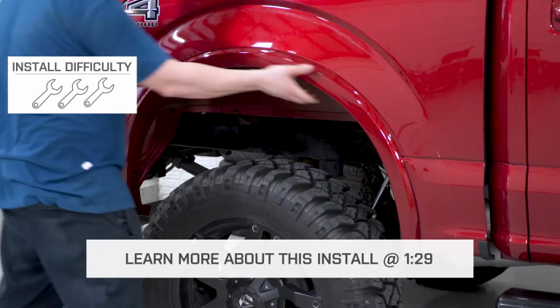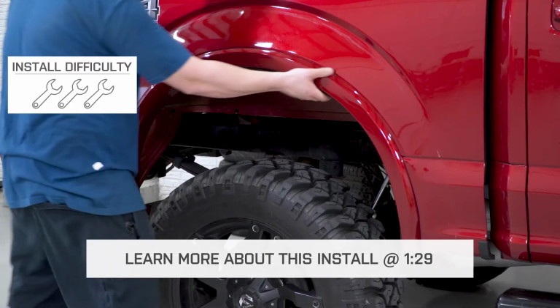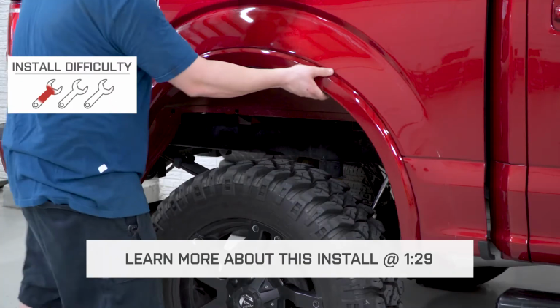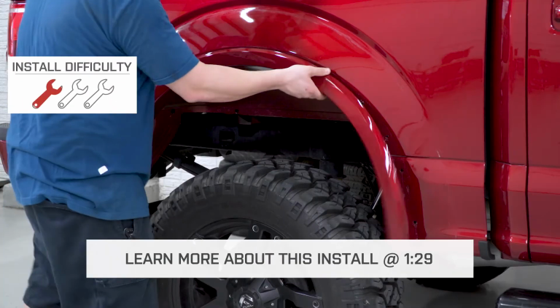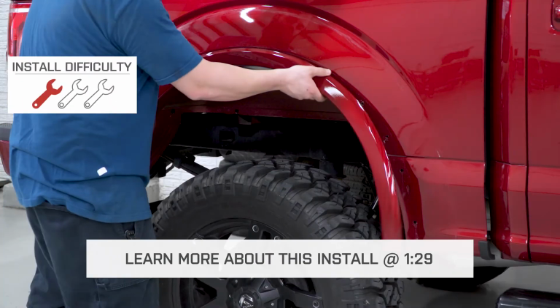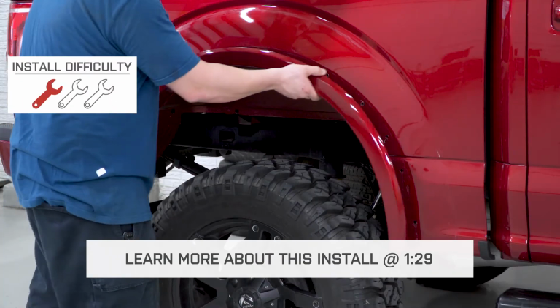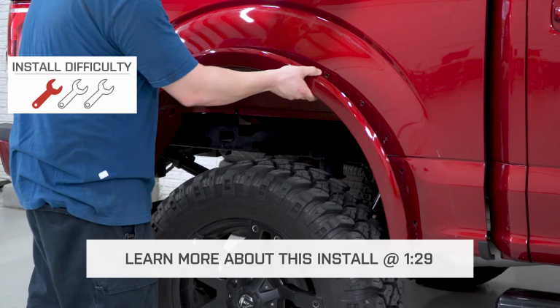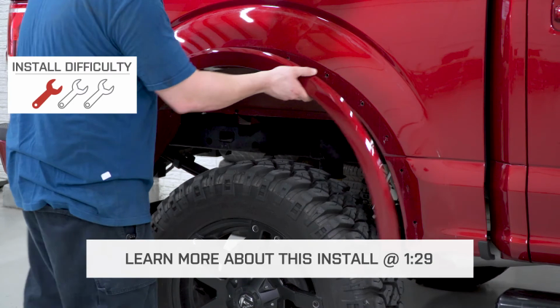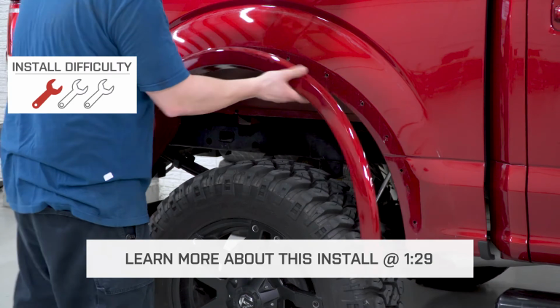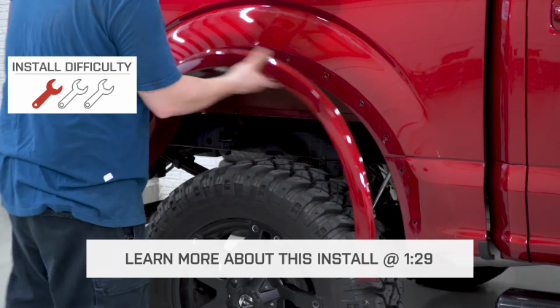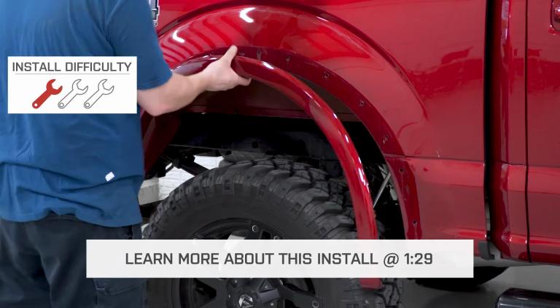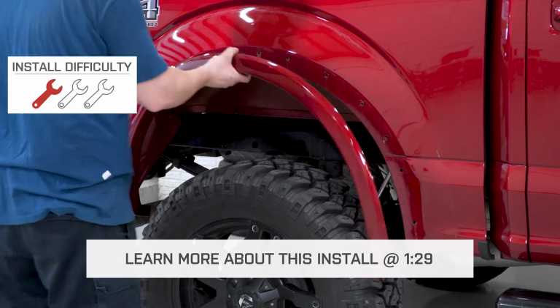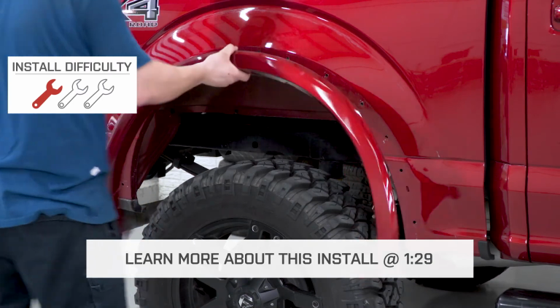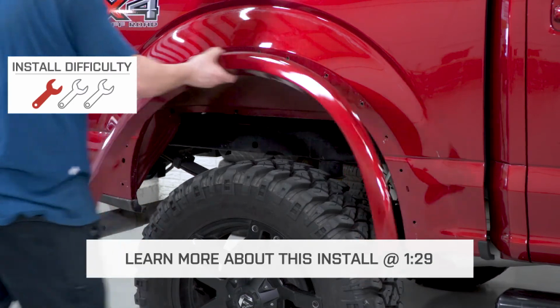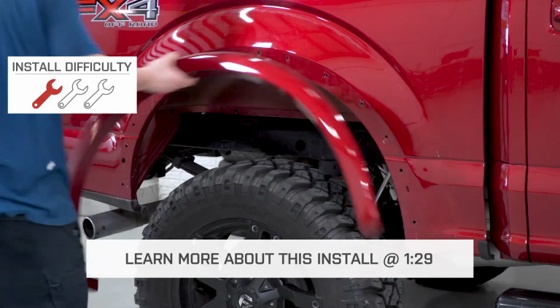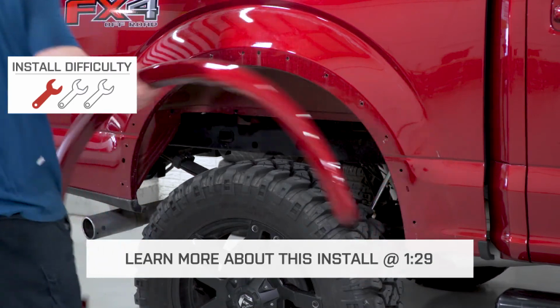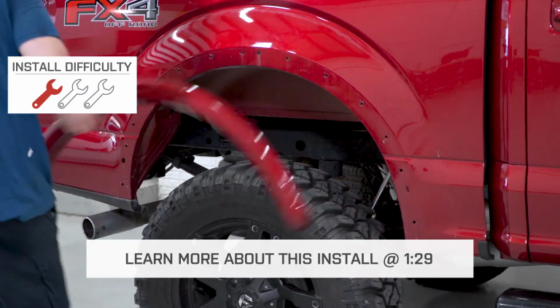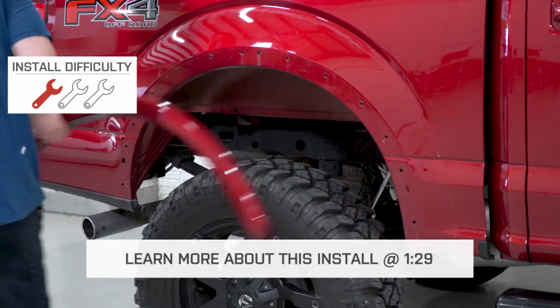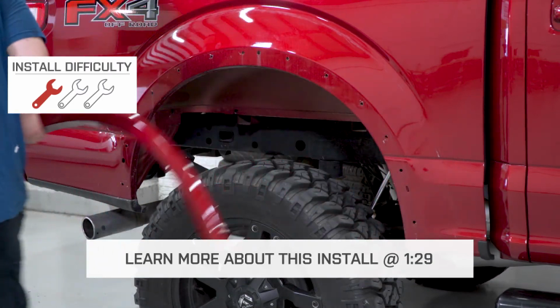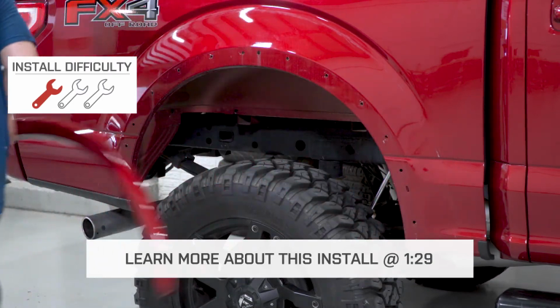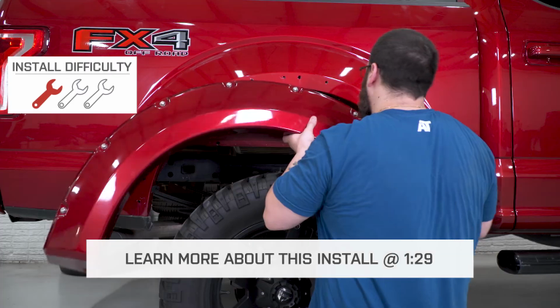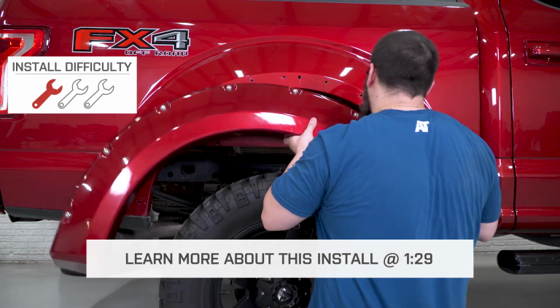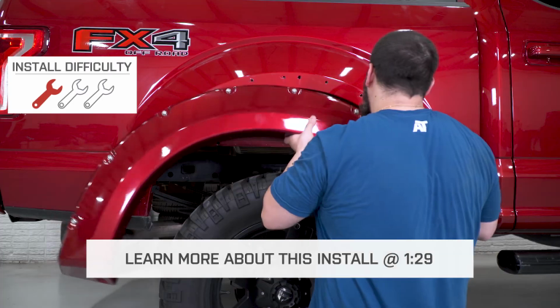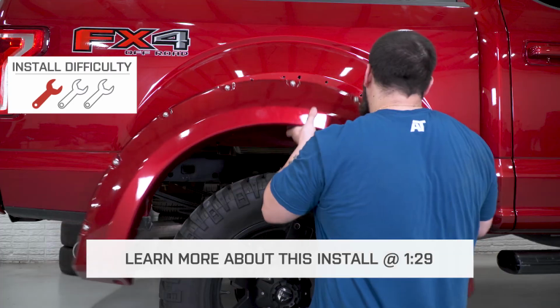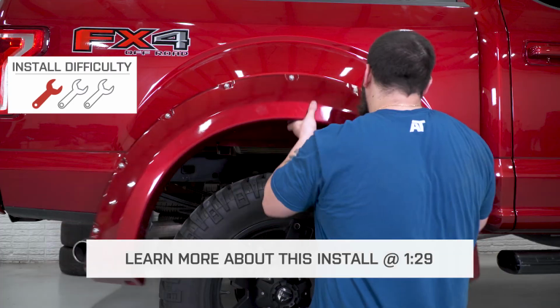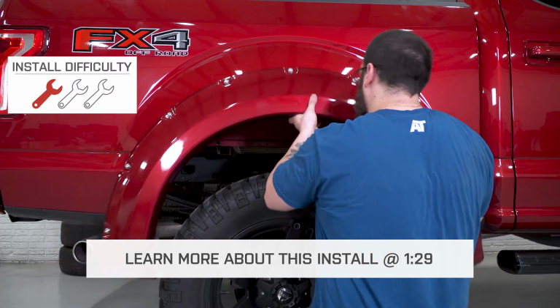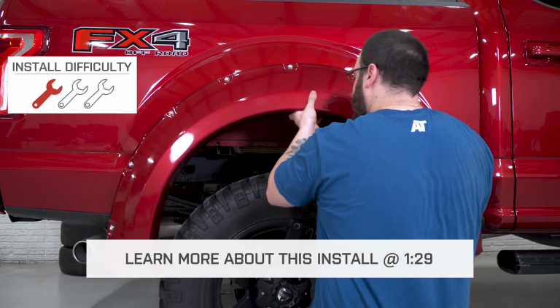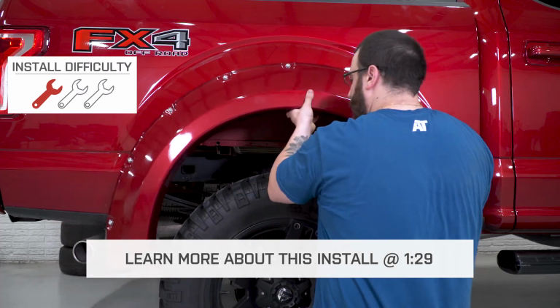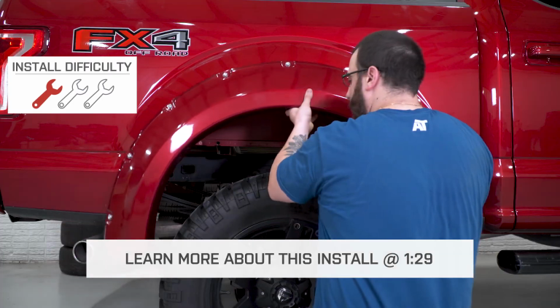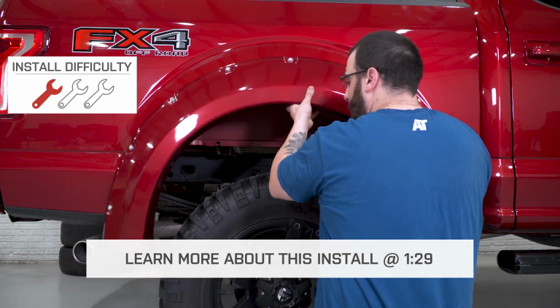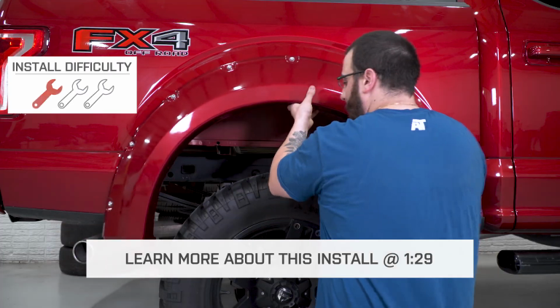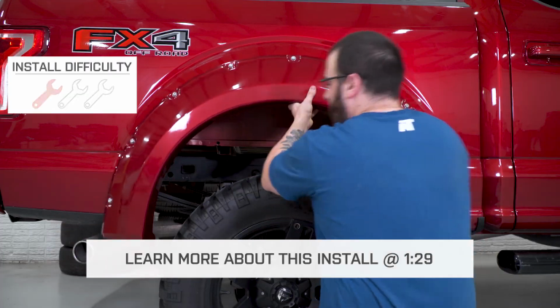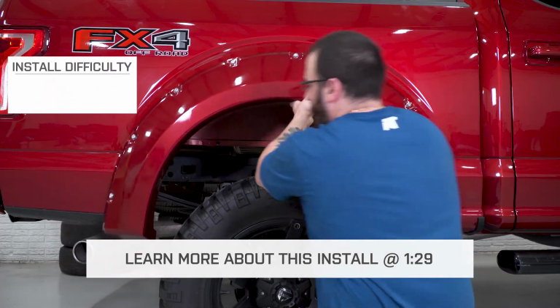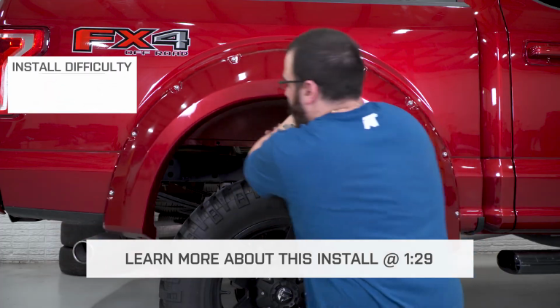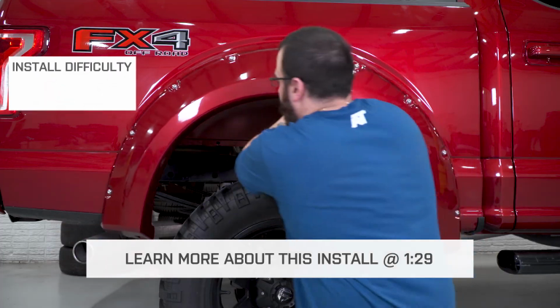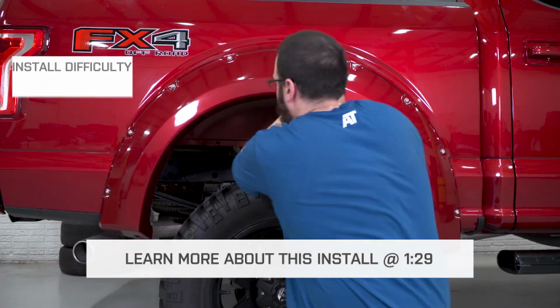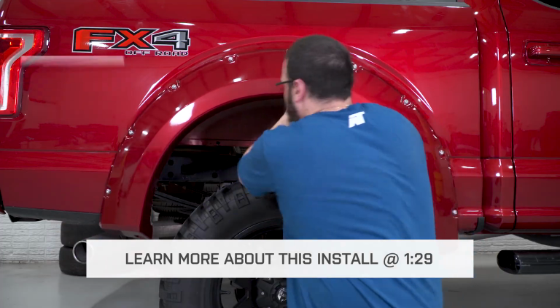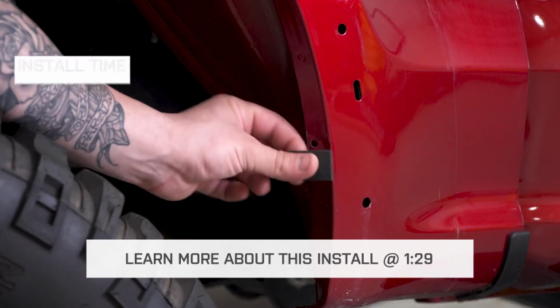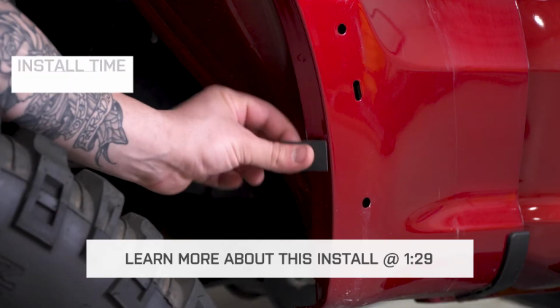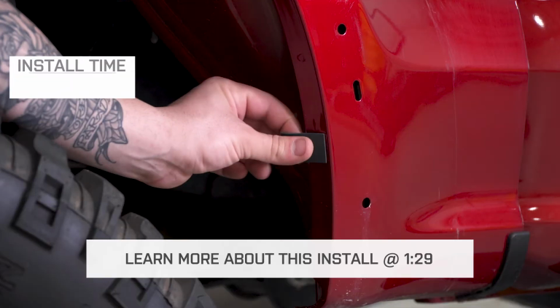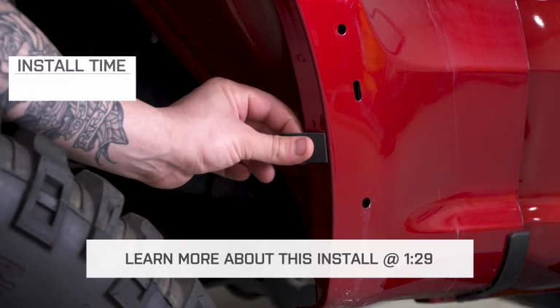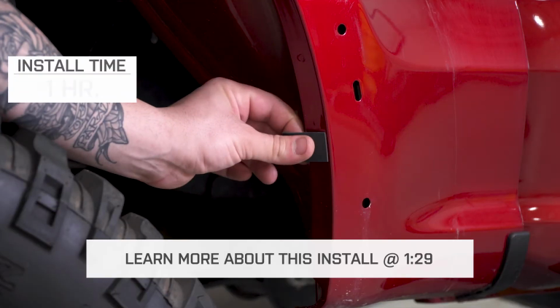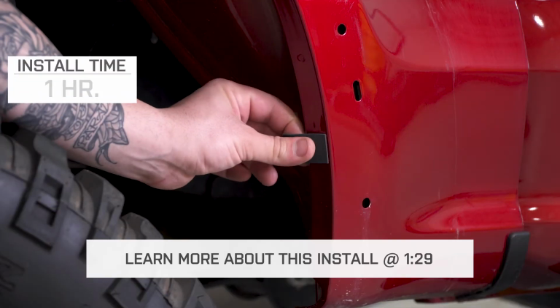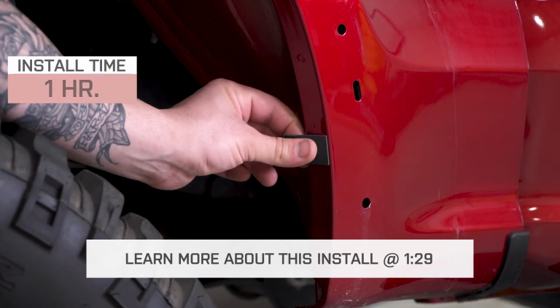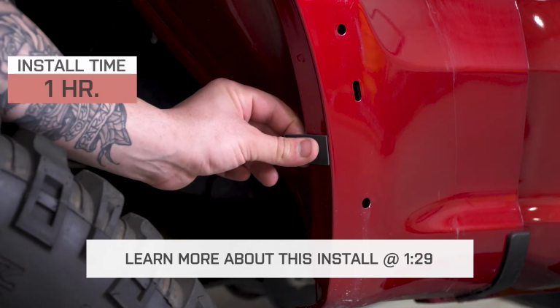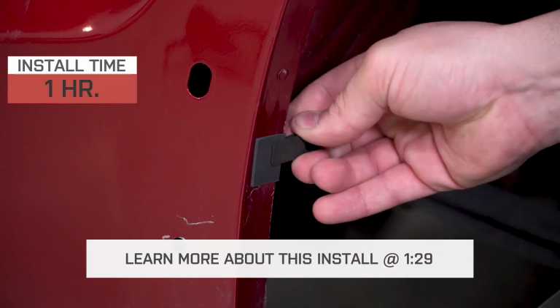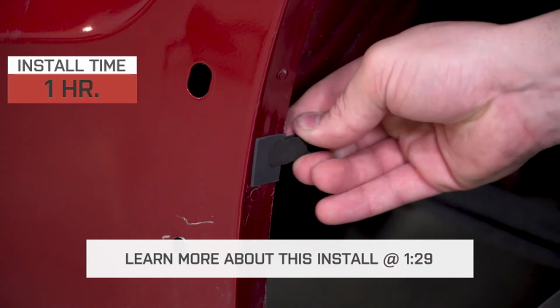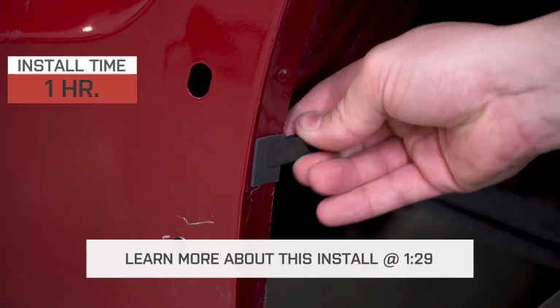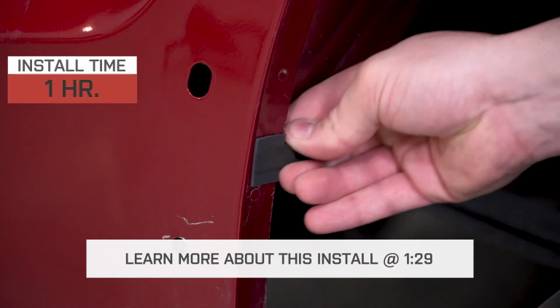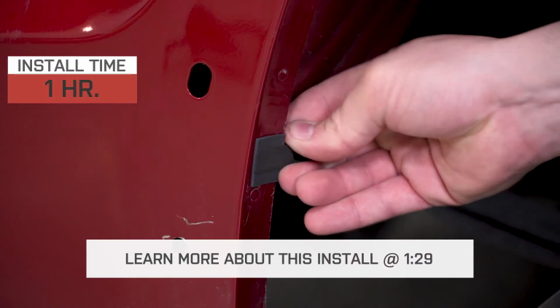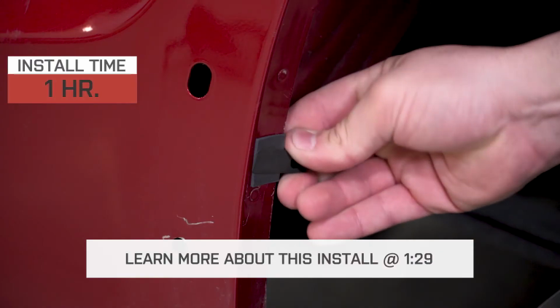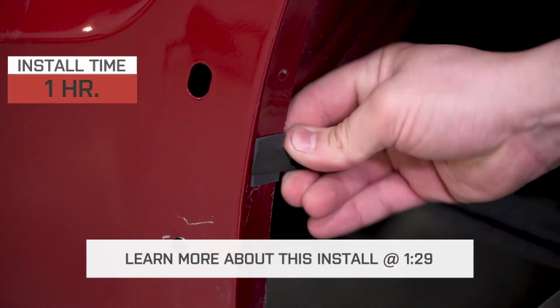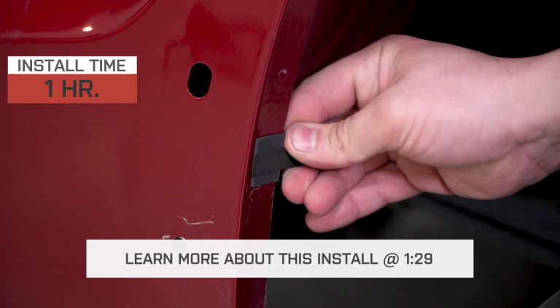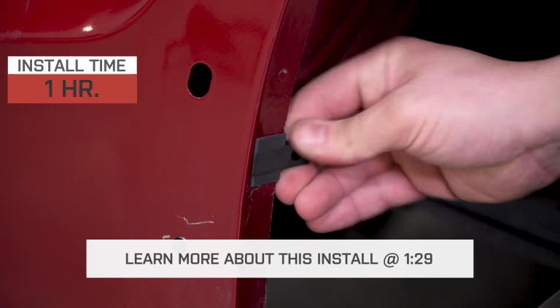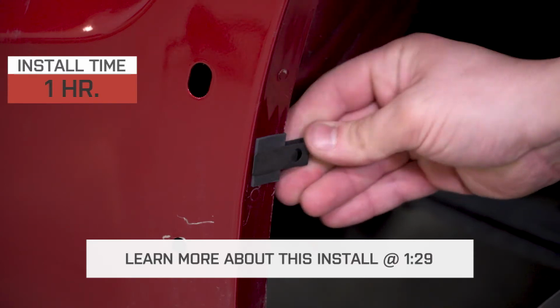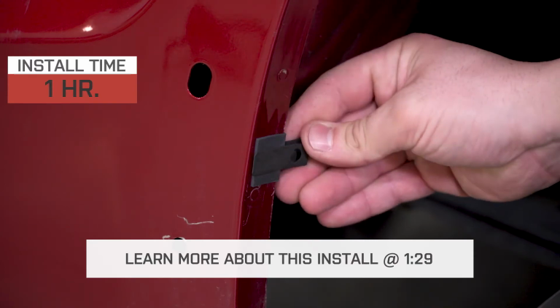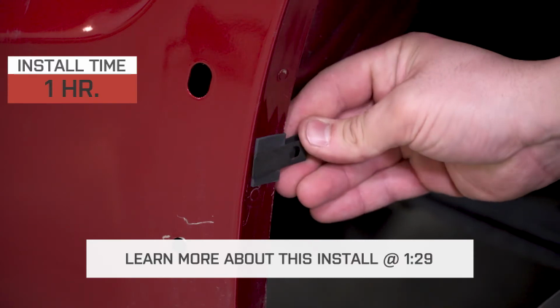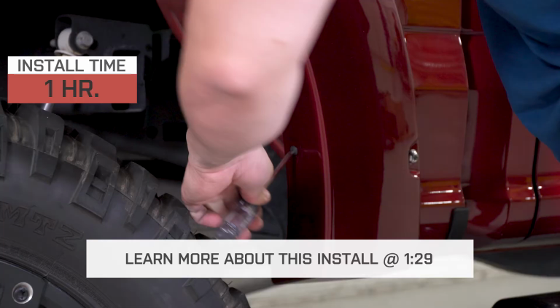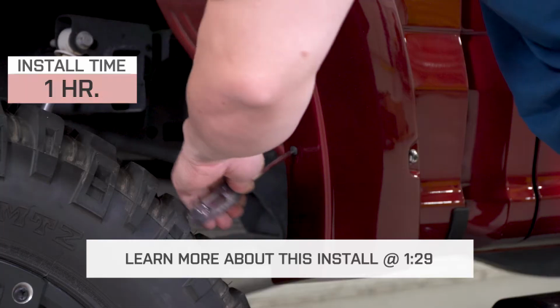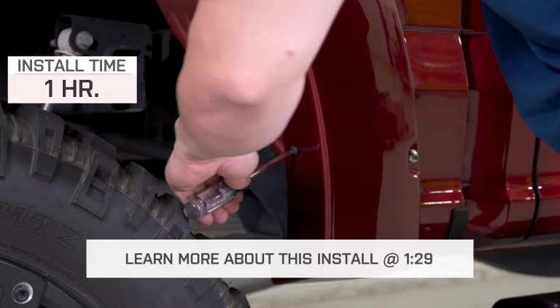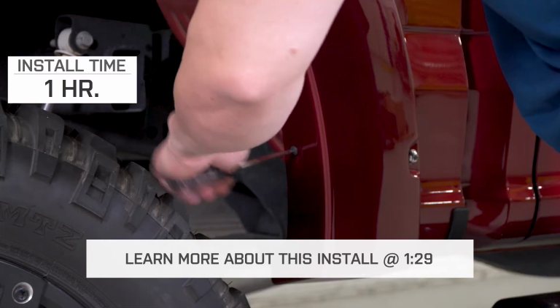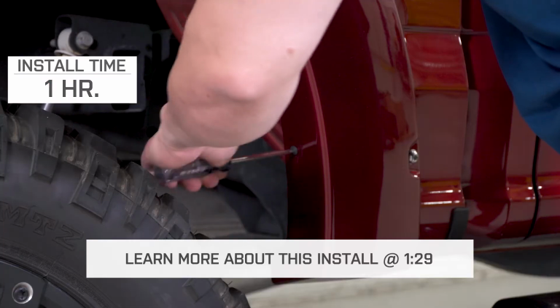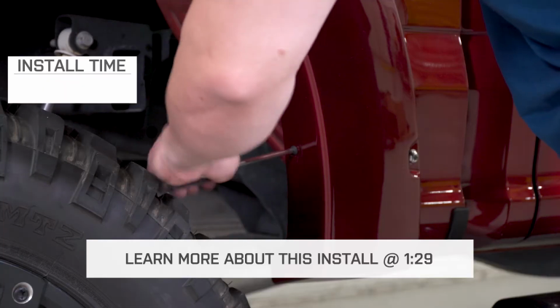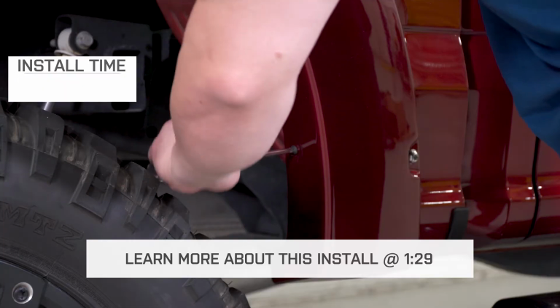For that, I'm gonna be giving them a very easy one out of three wrenches on our difficulty meter here, and about an hour's worth of wrenching, and I'm gonna show you how coming up soon.